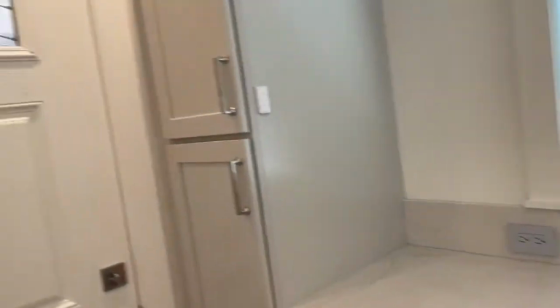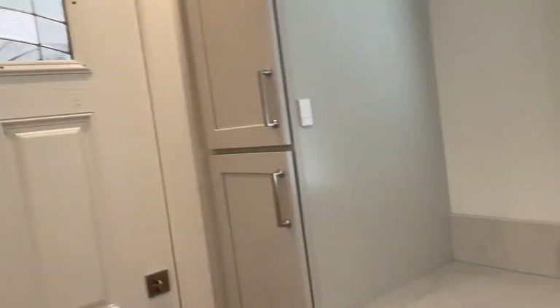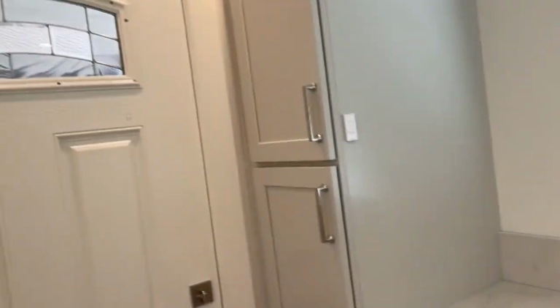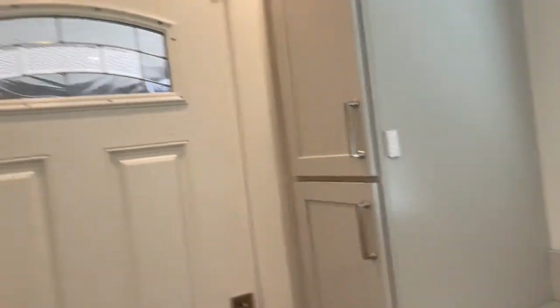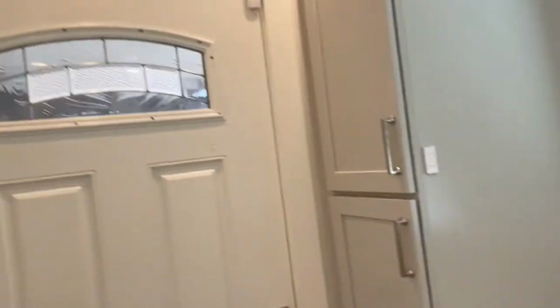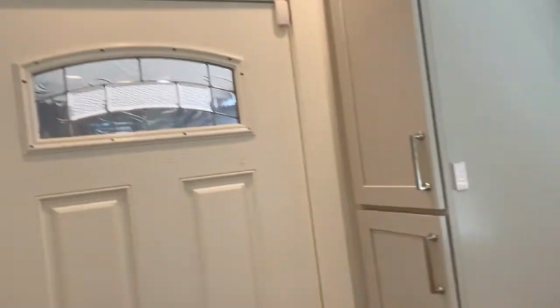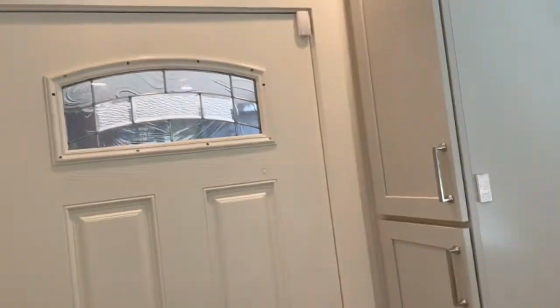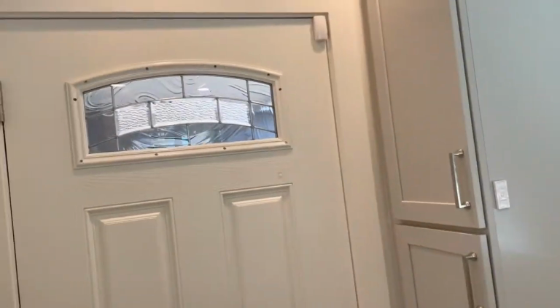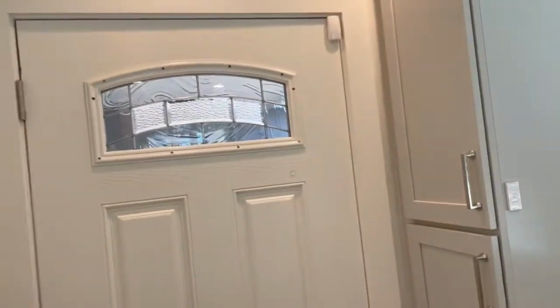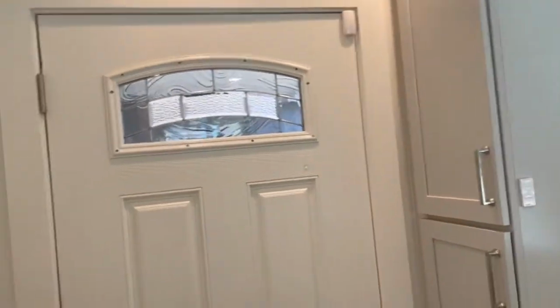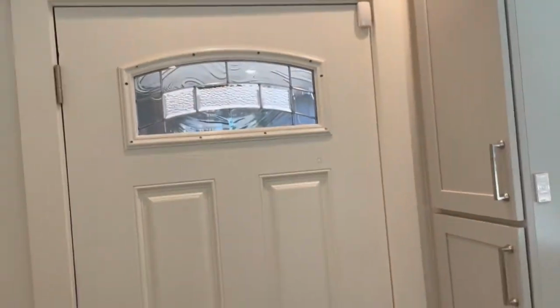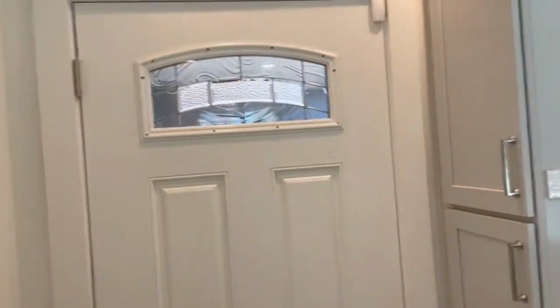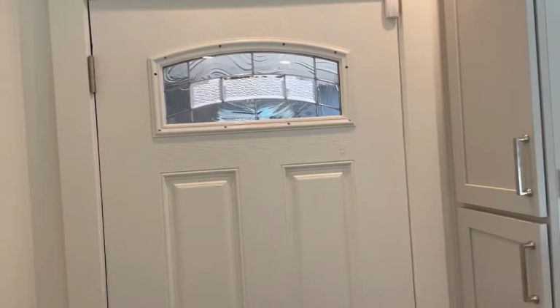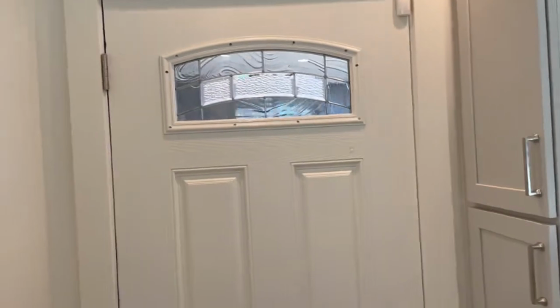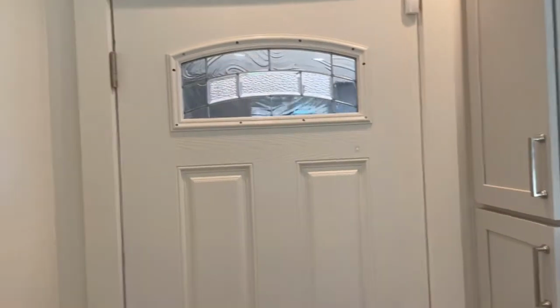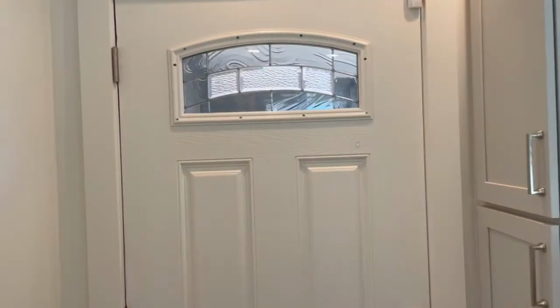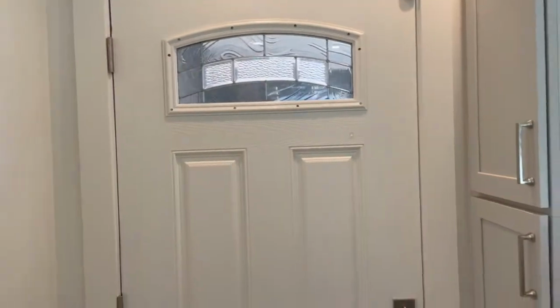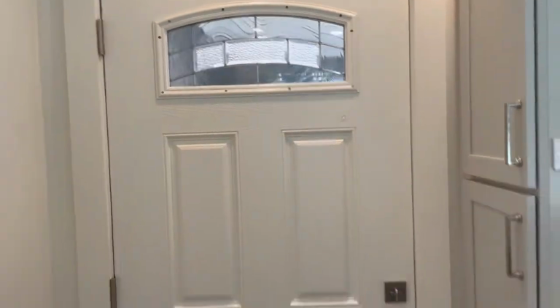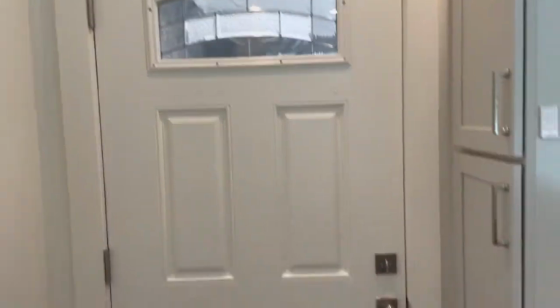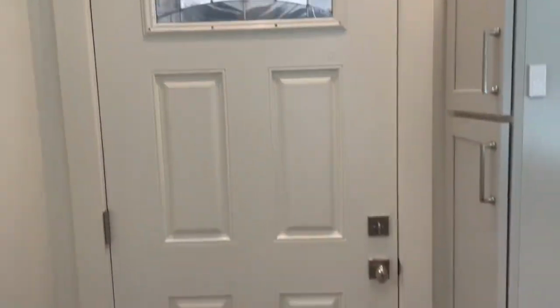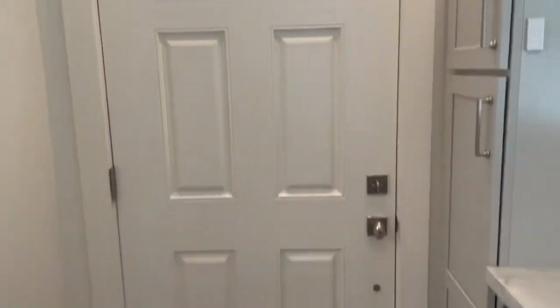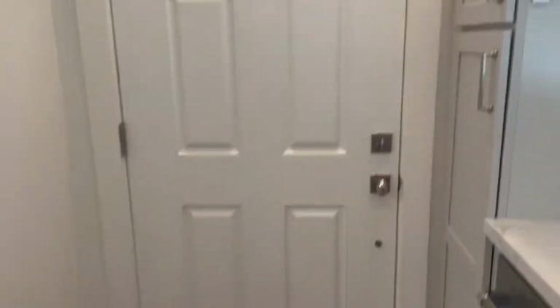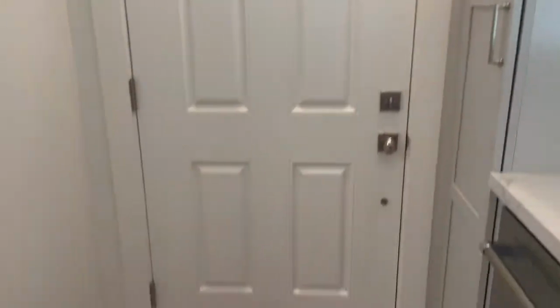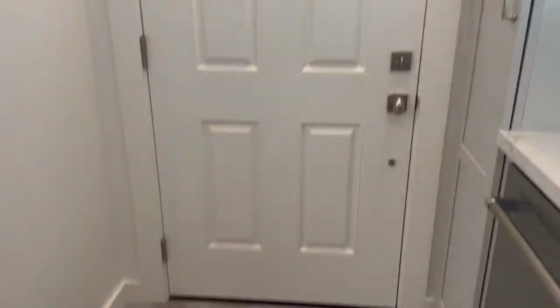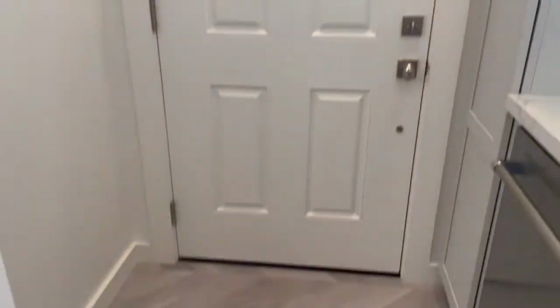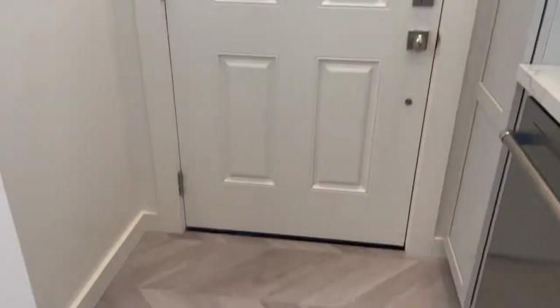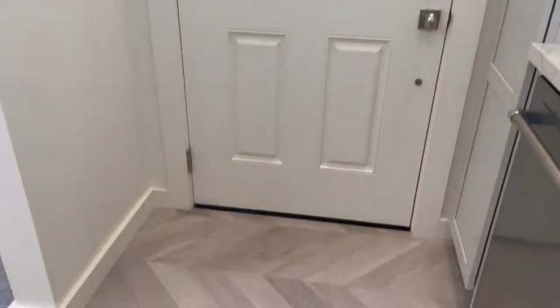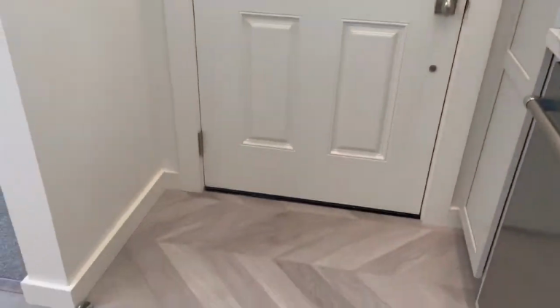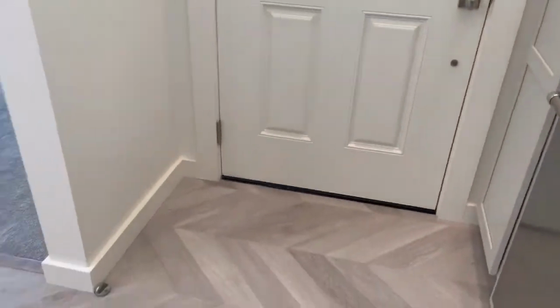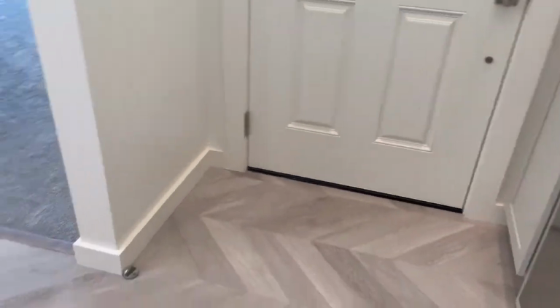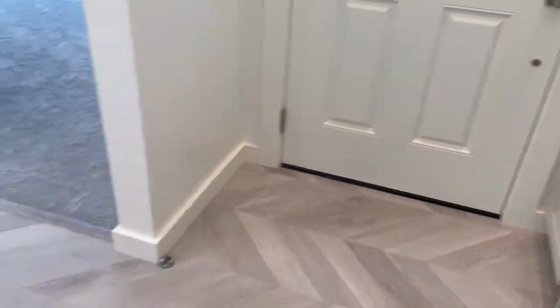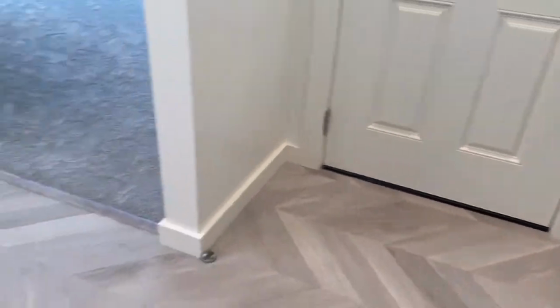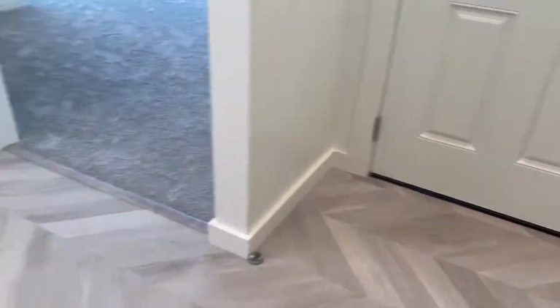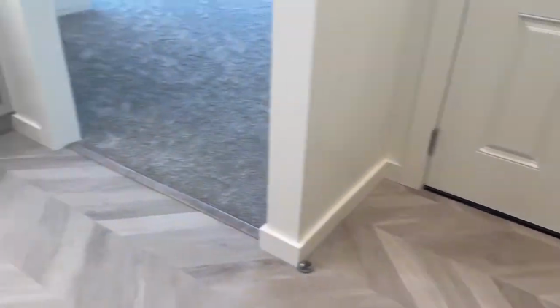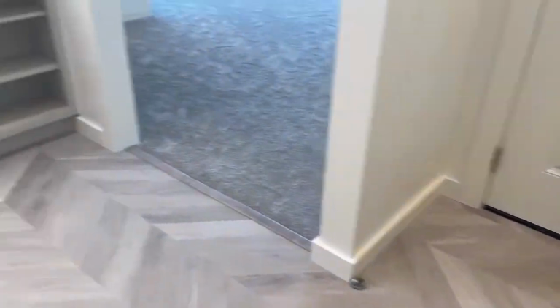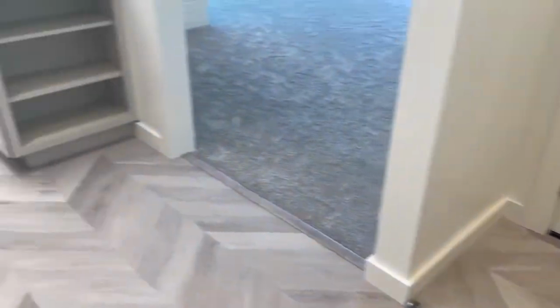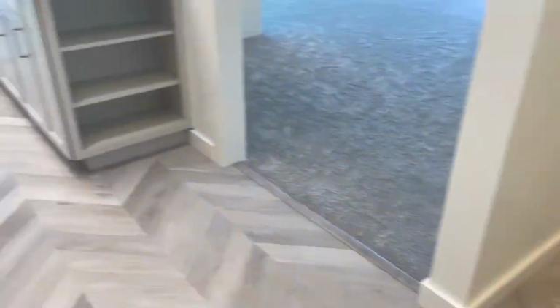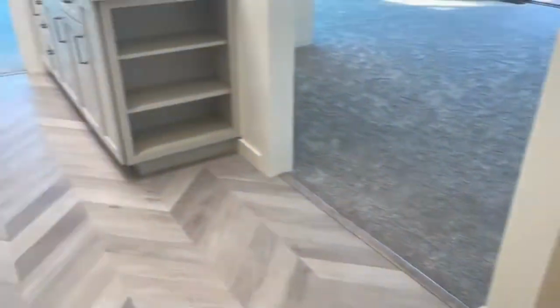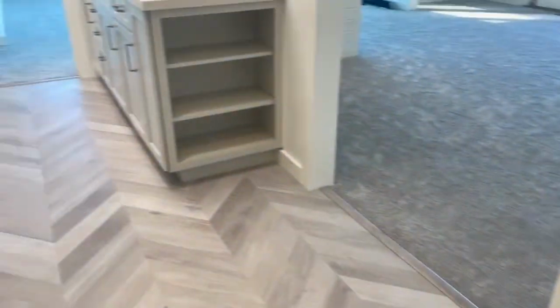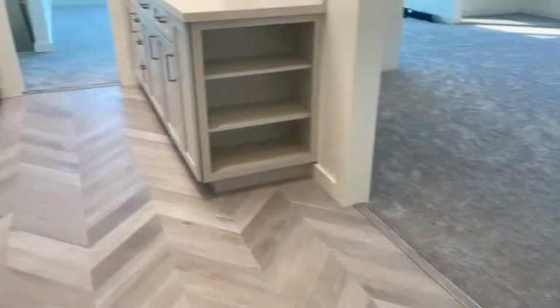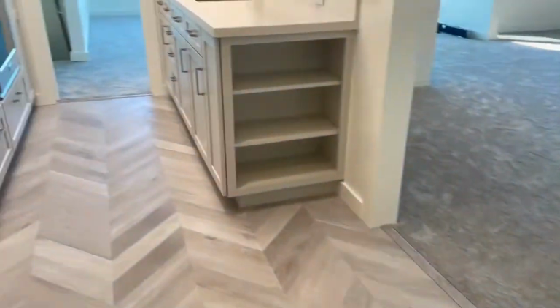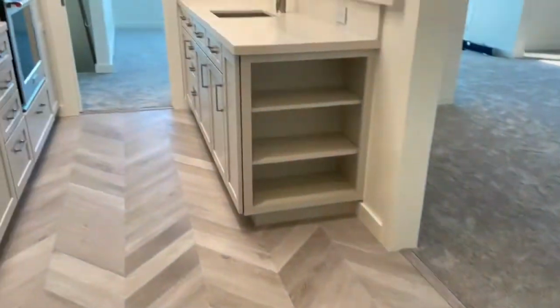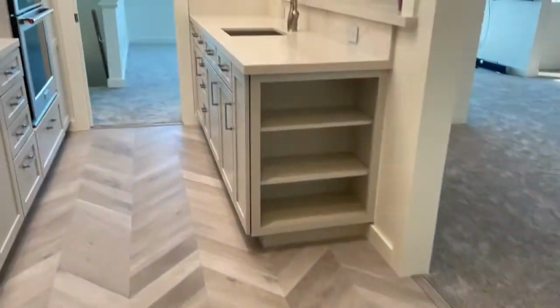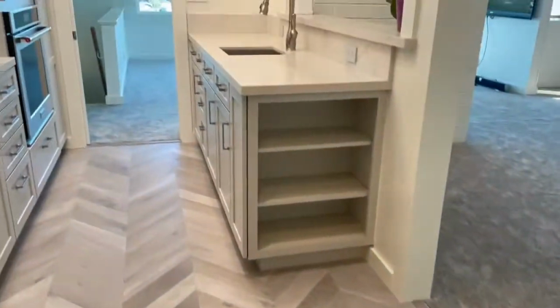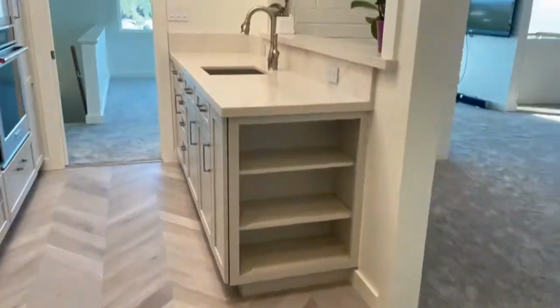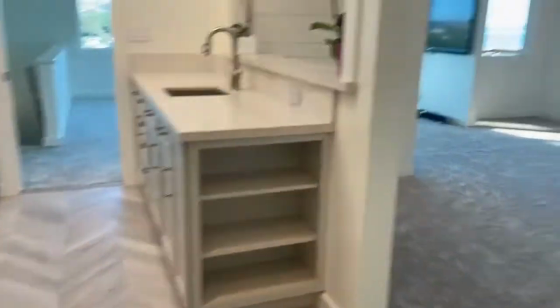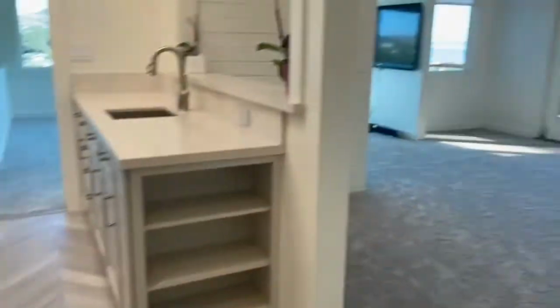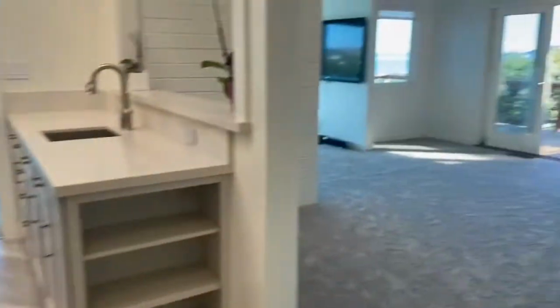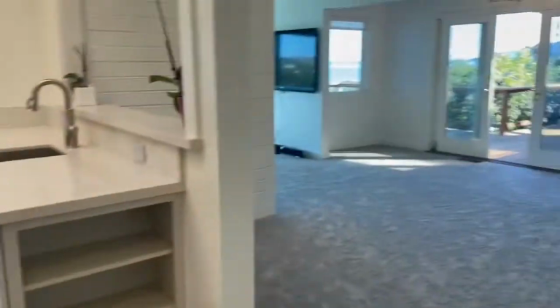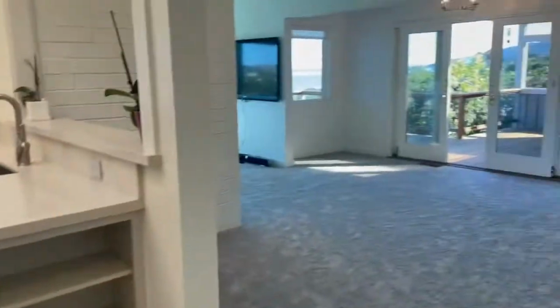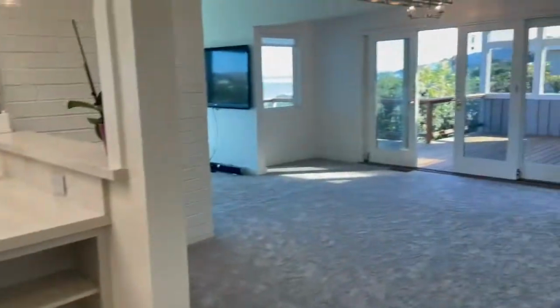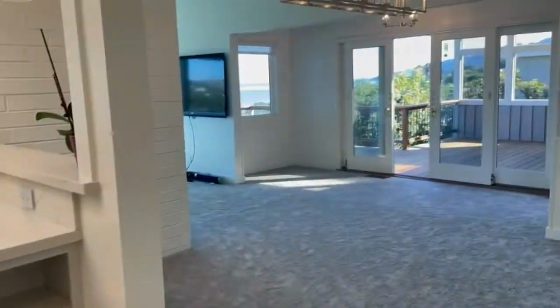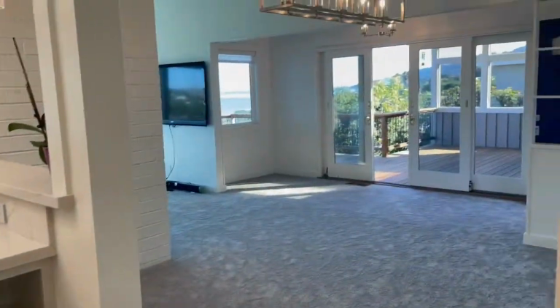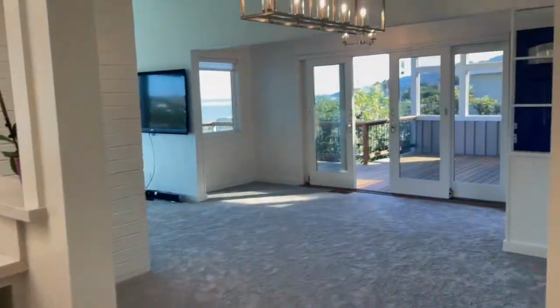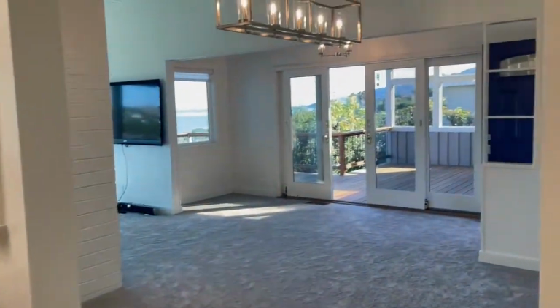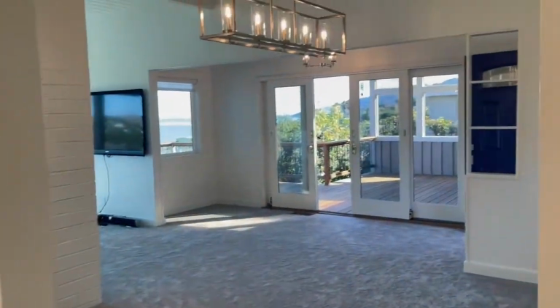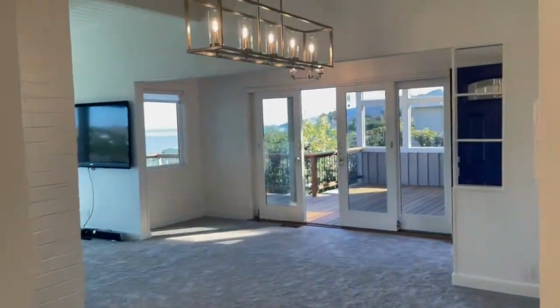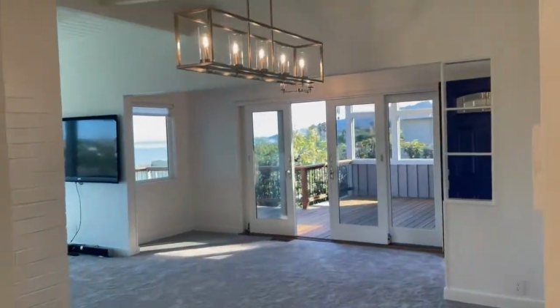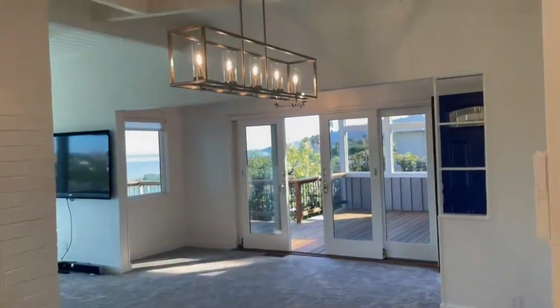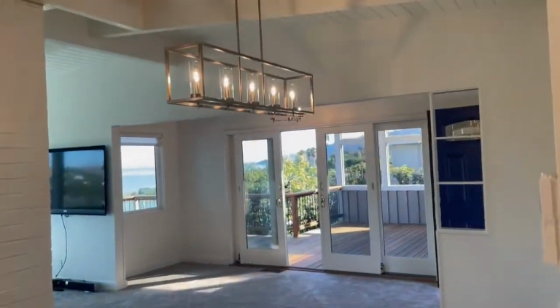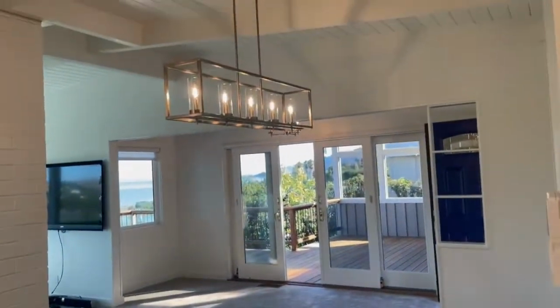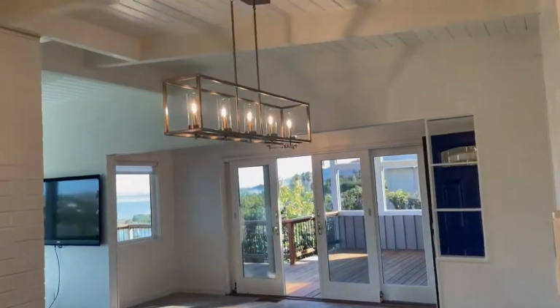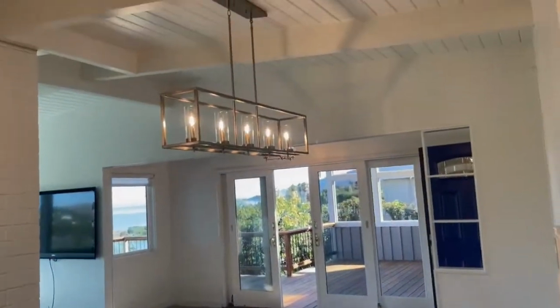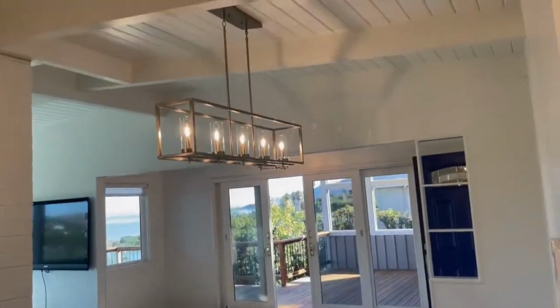There's a second door that brings you into the kitchen, and the dining room is here.